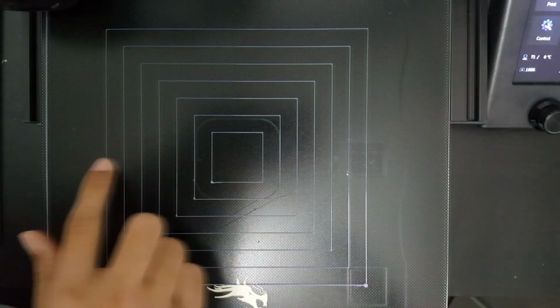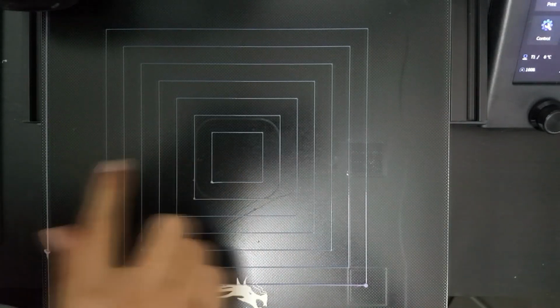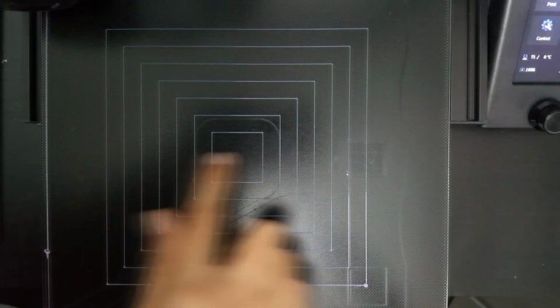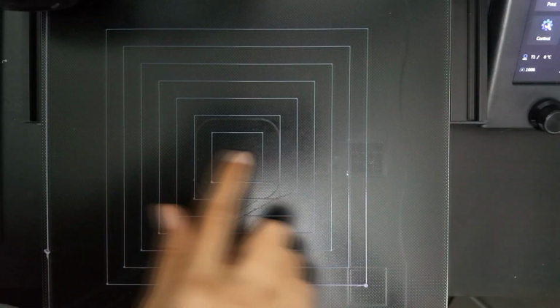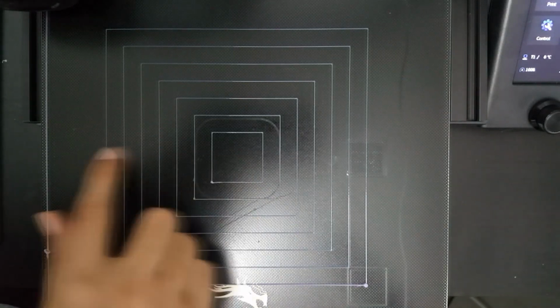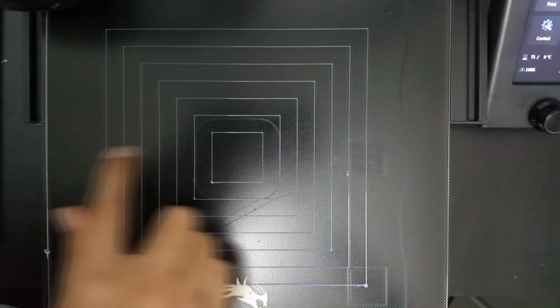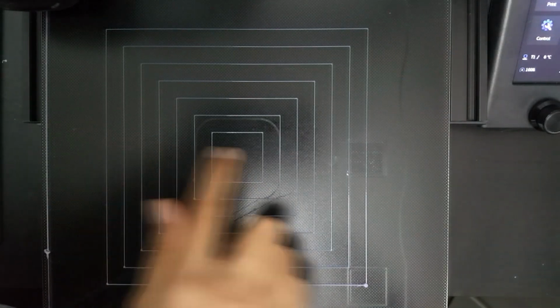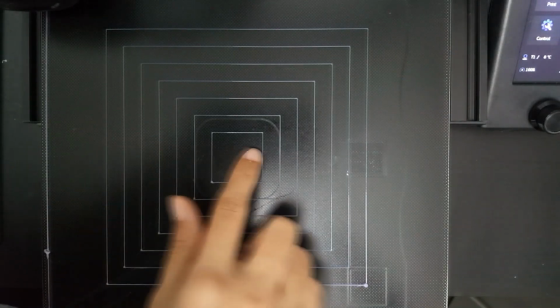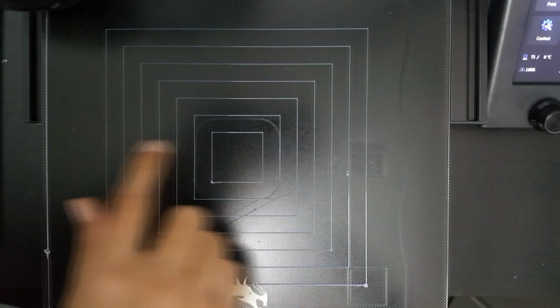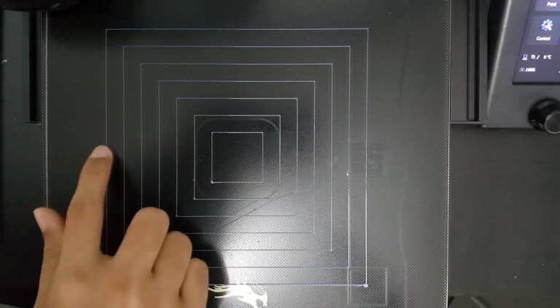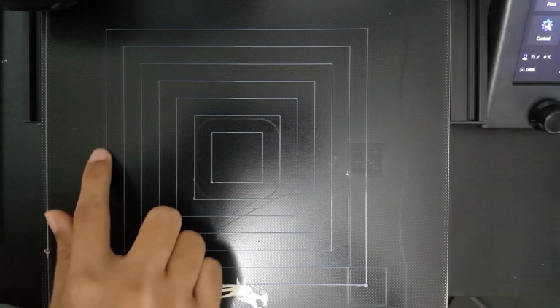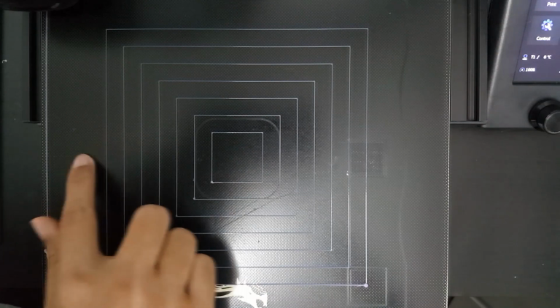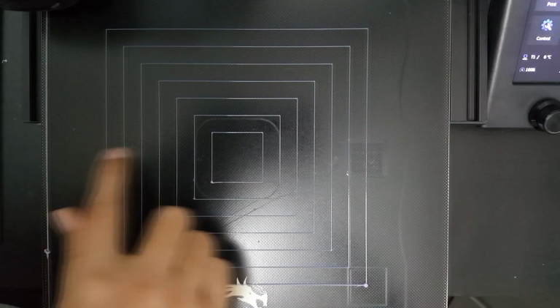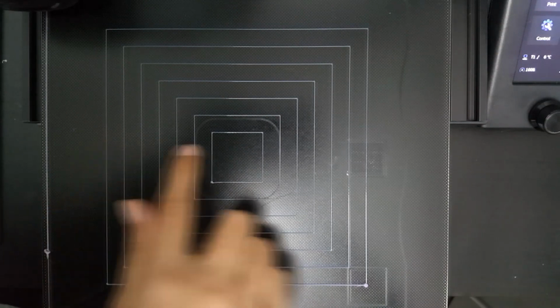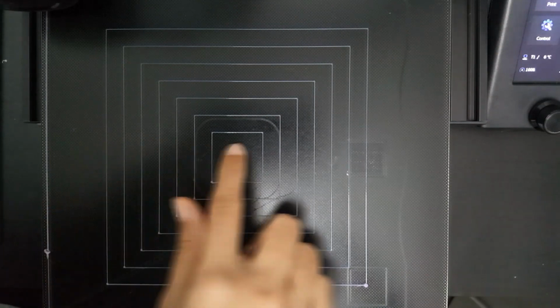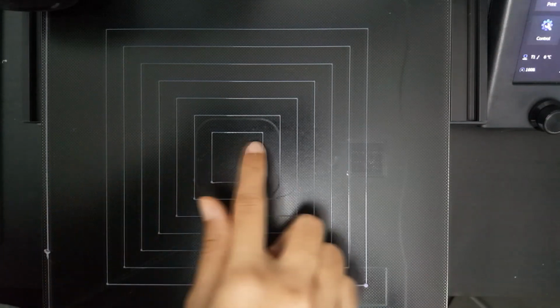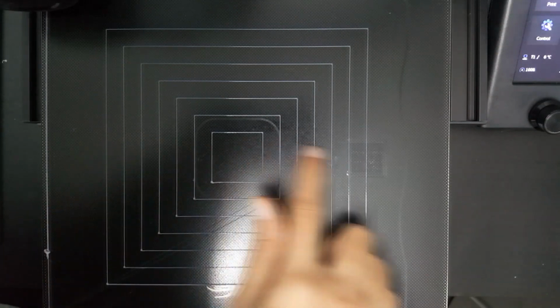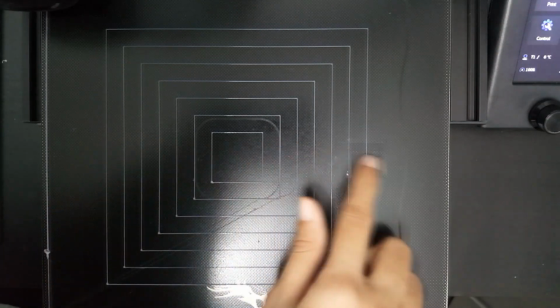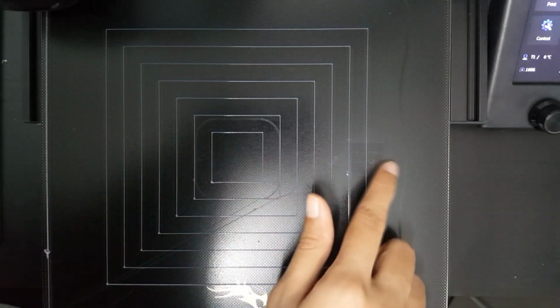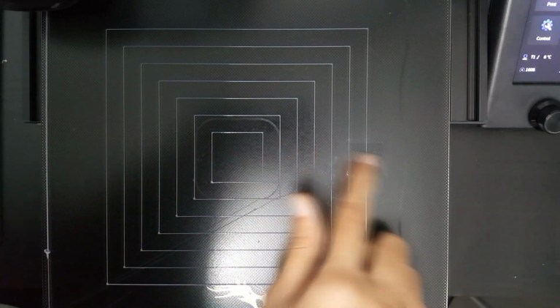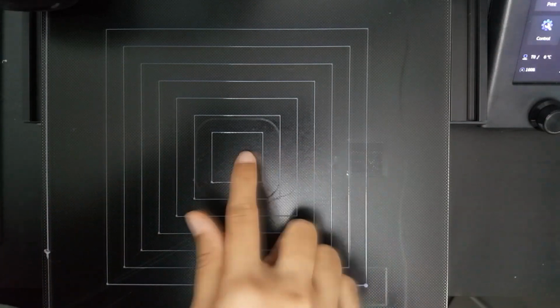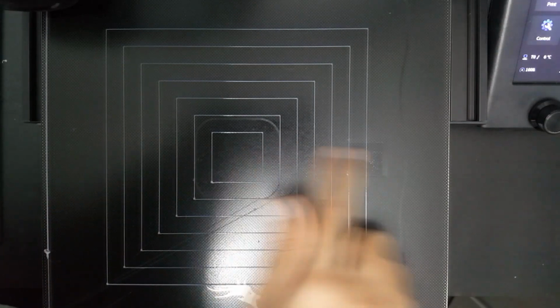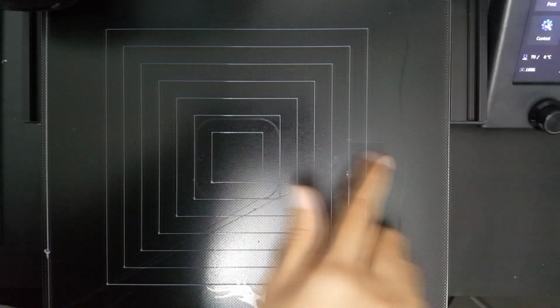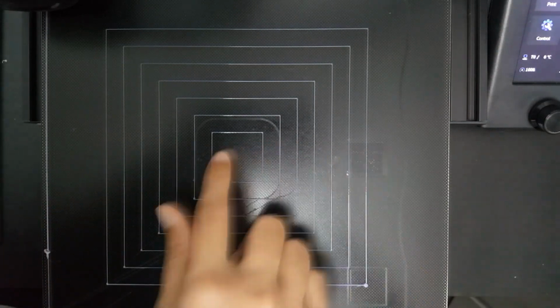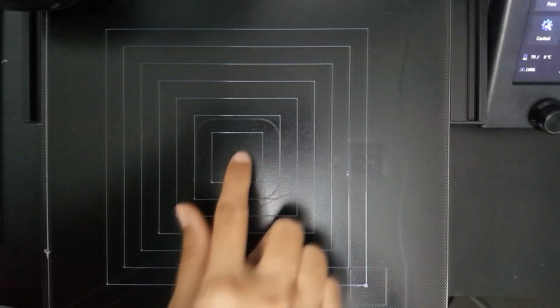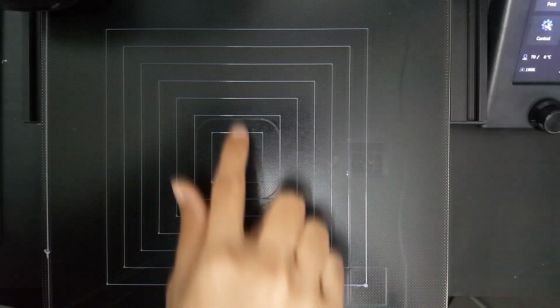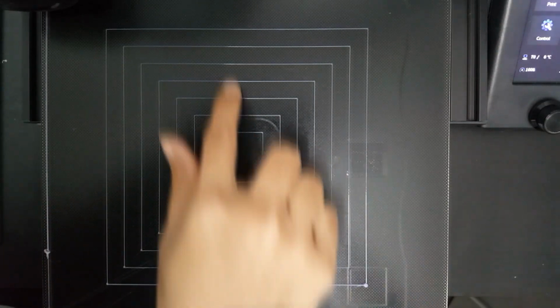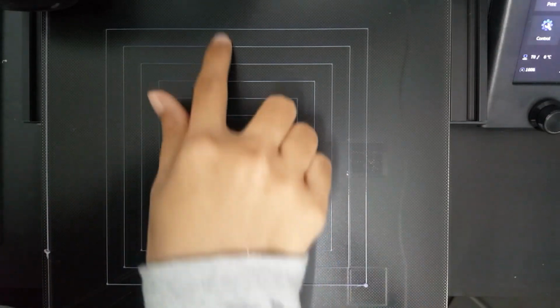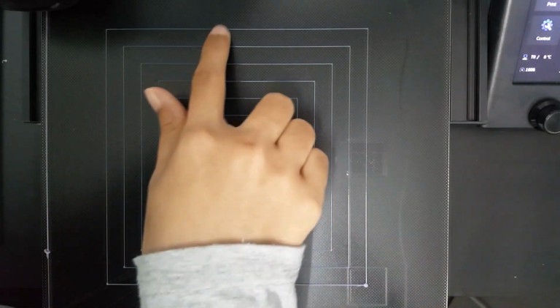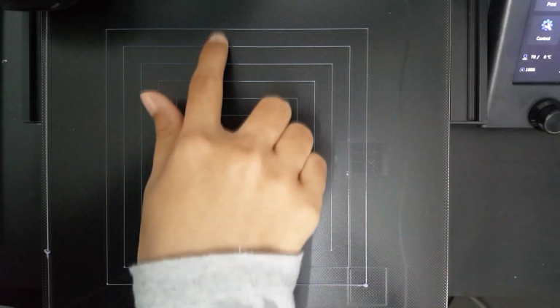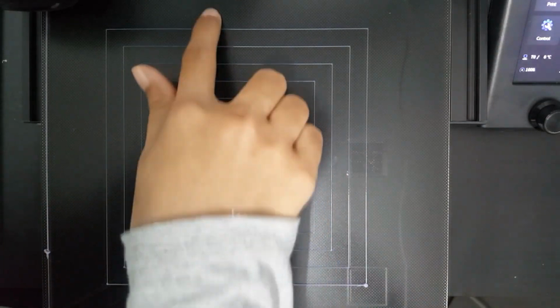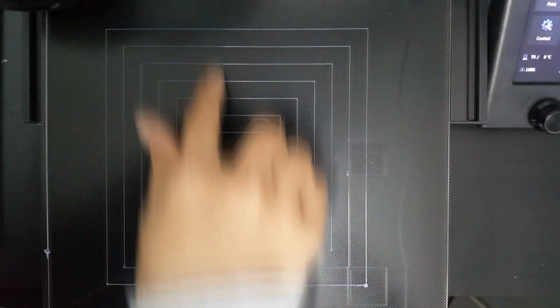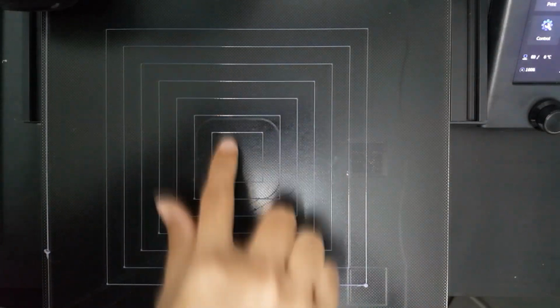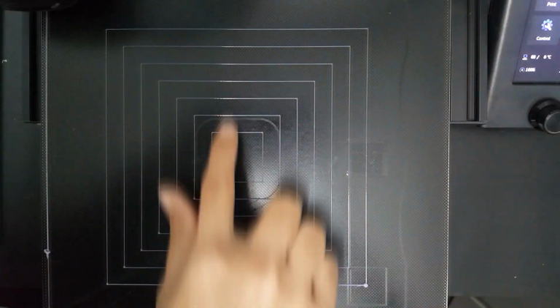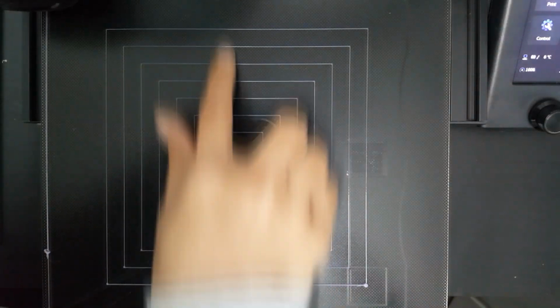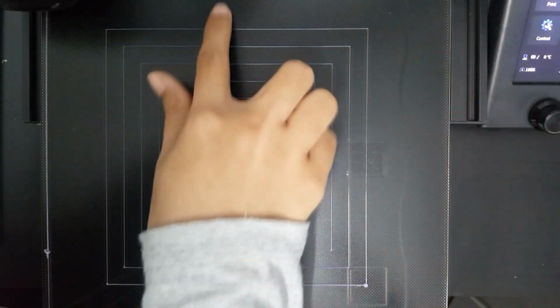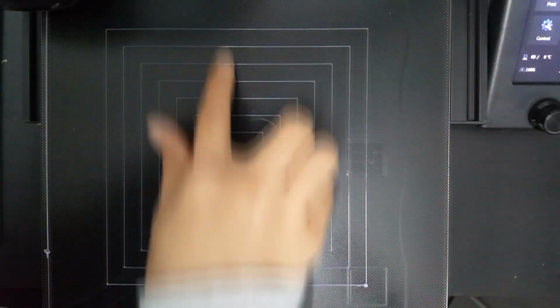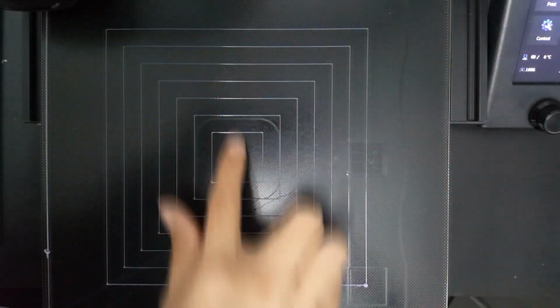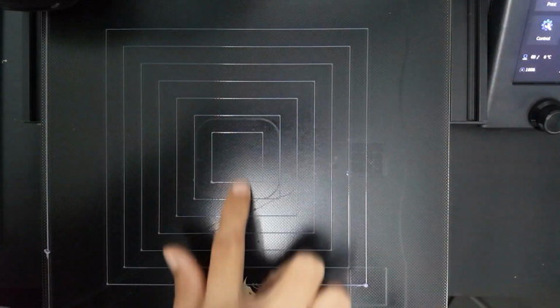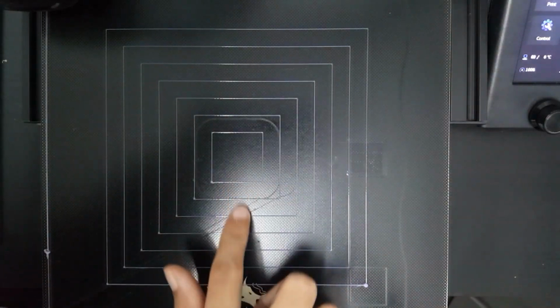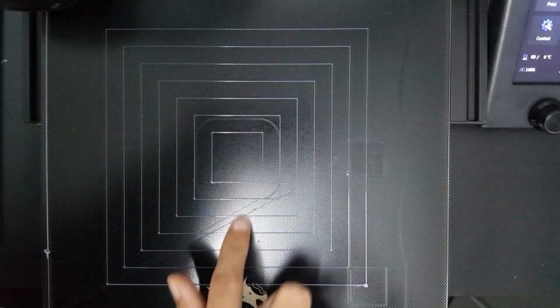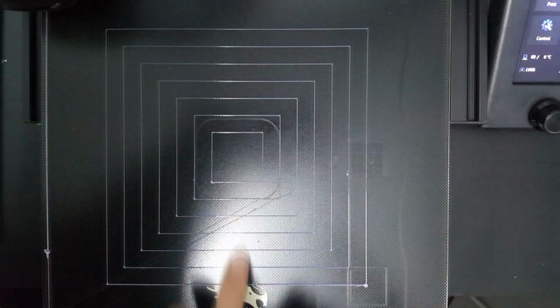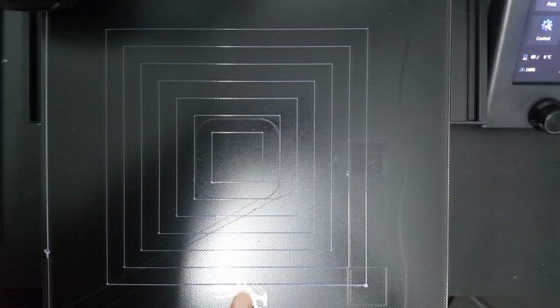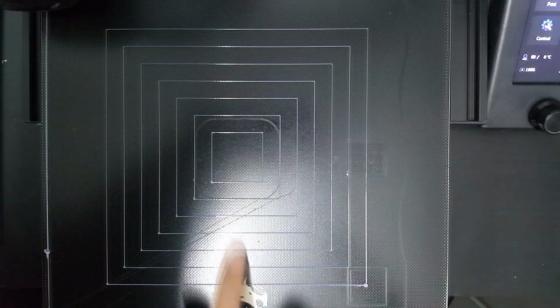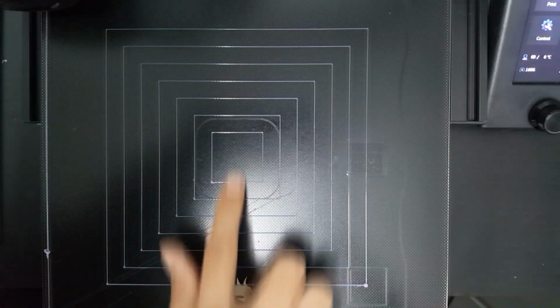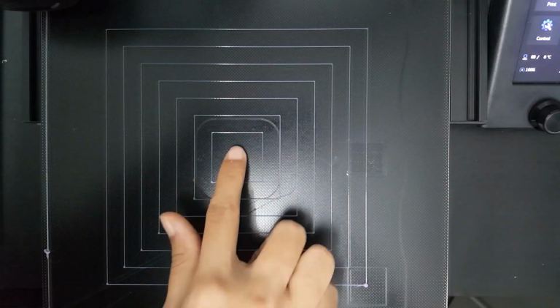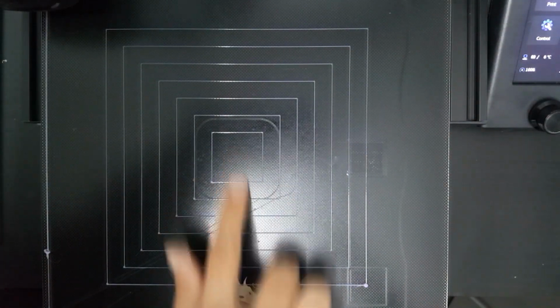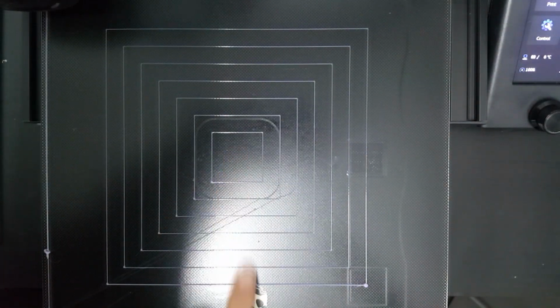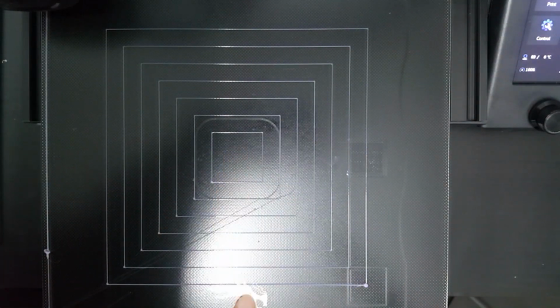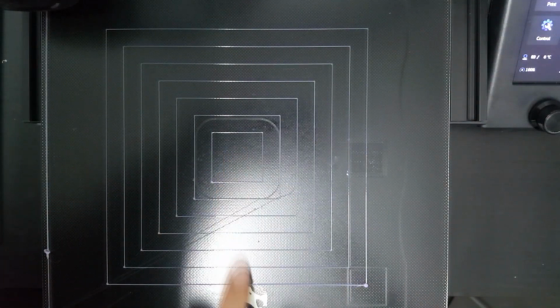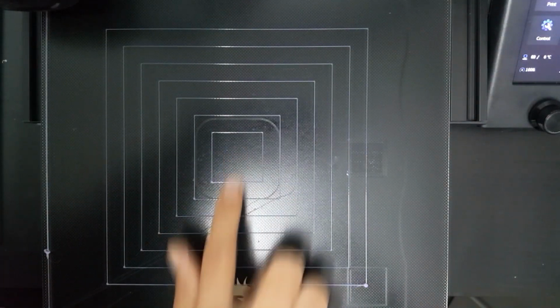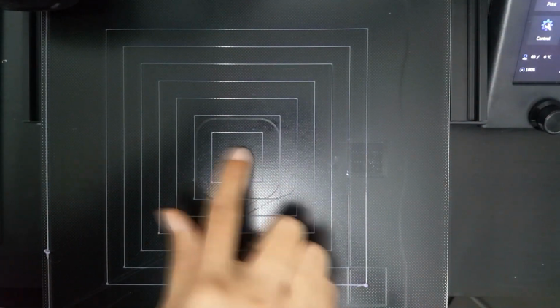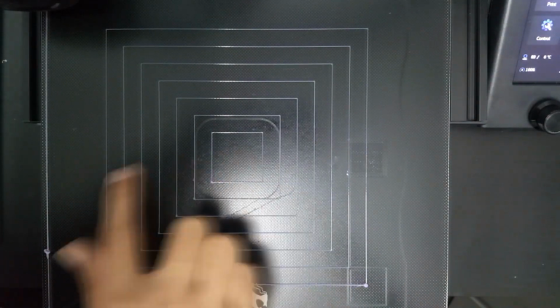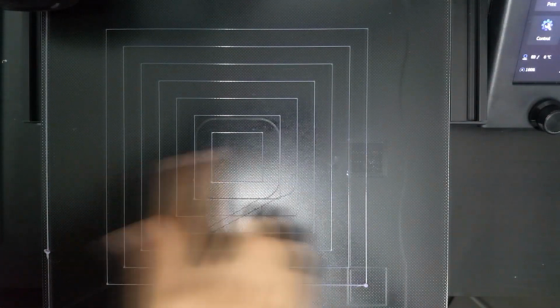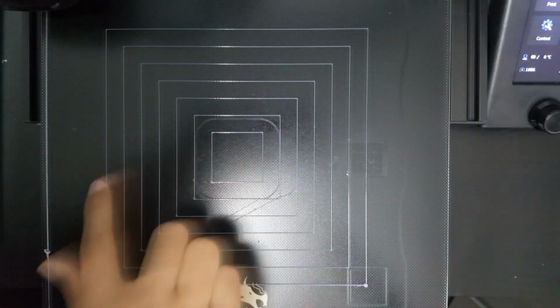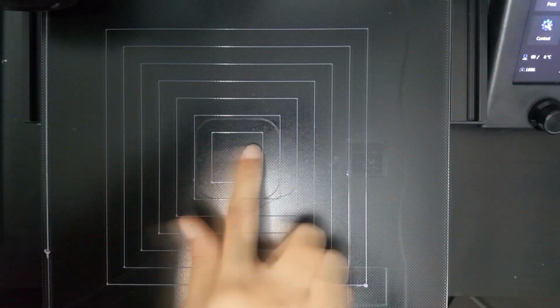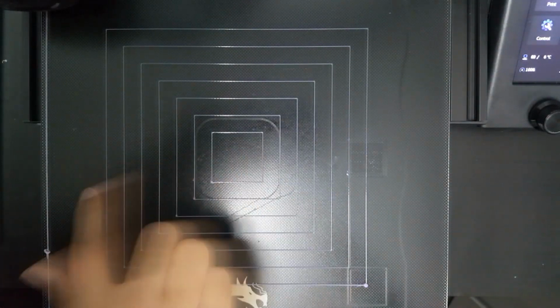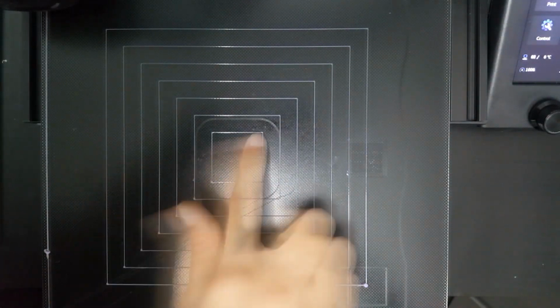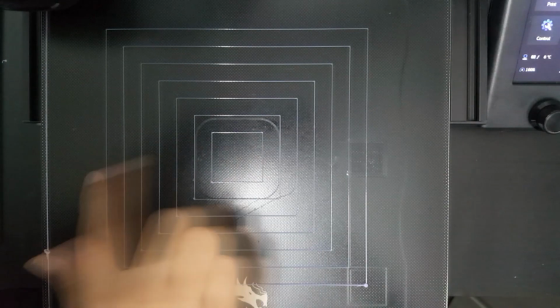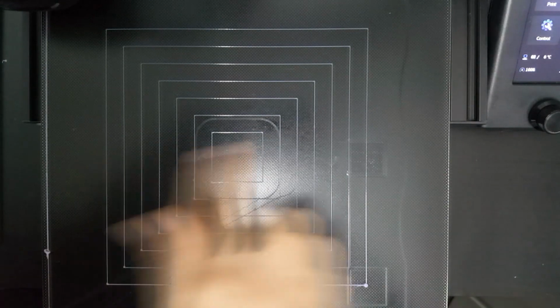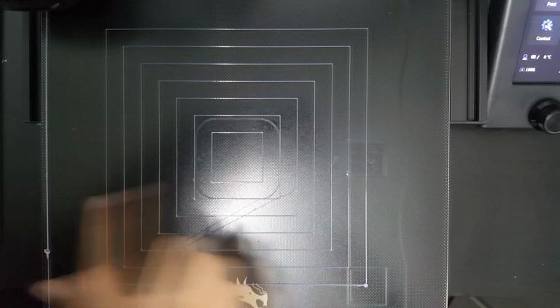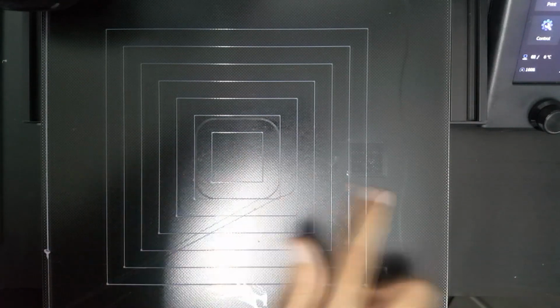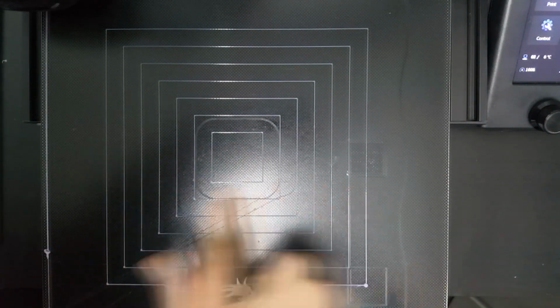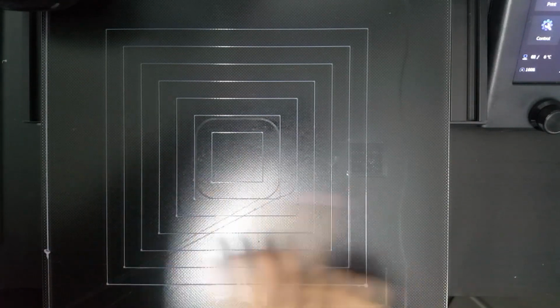Now I print again the same G-code file and the result is very good. The filament sticks to the bed.